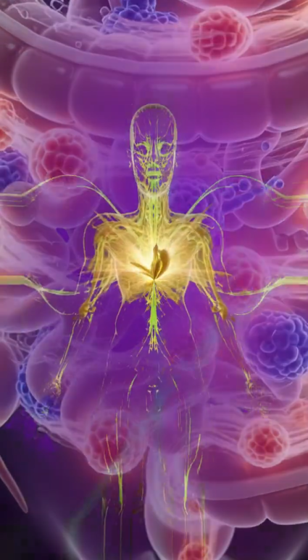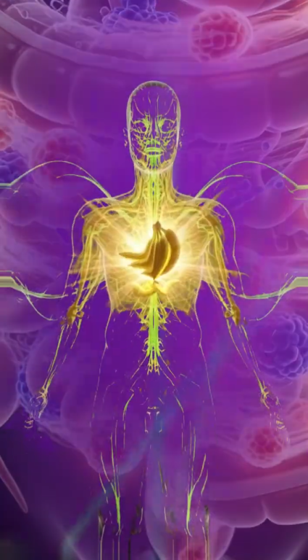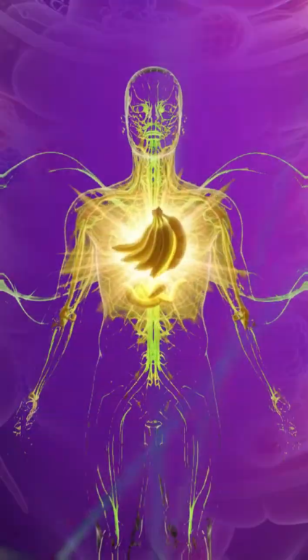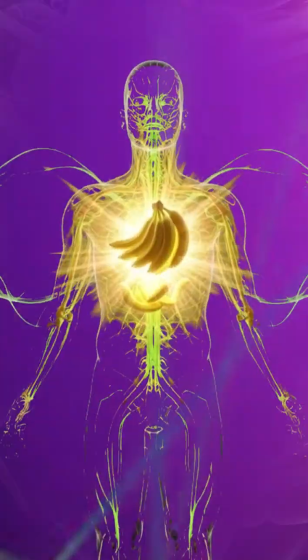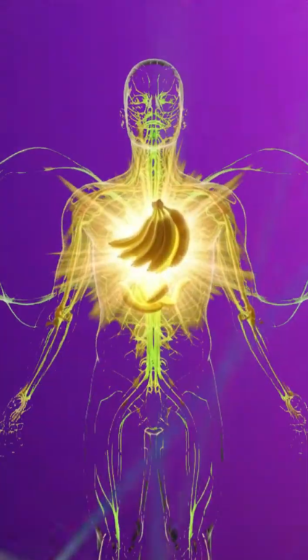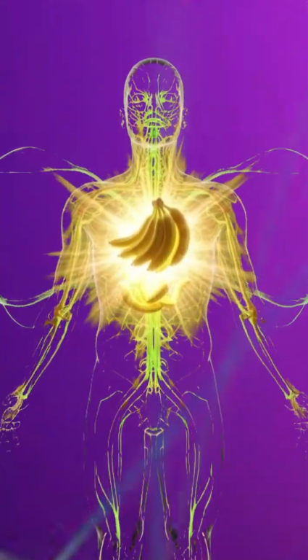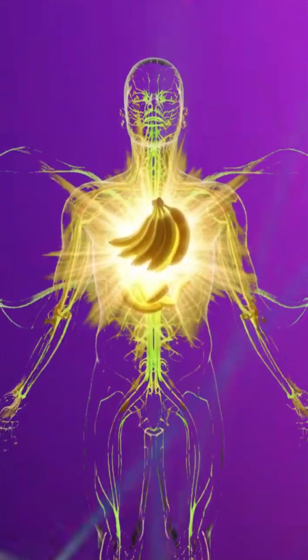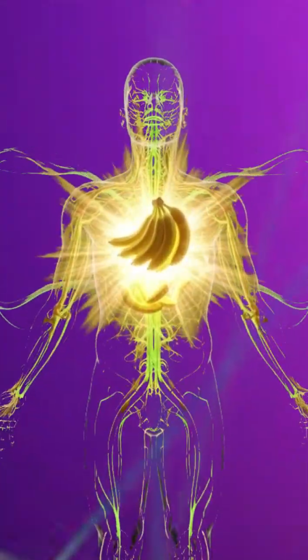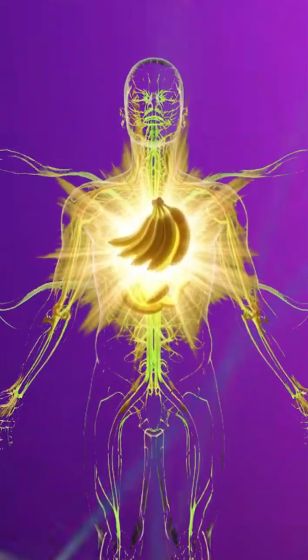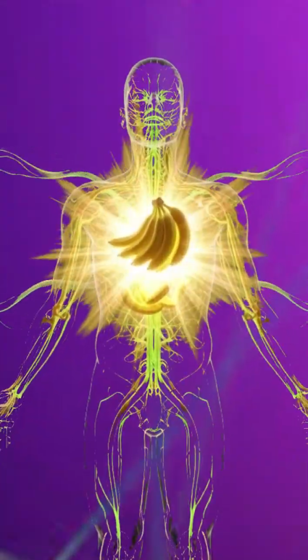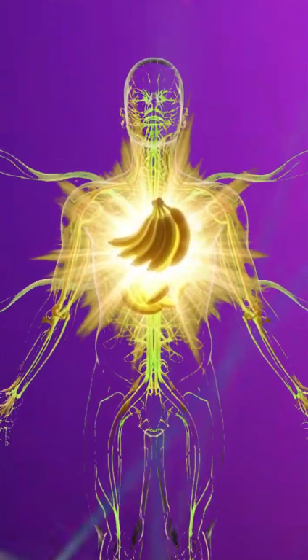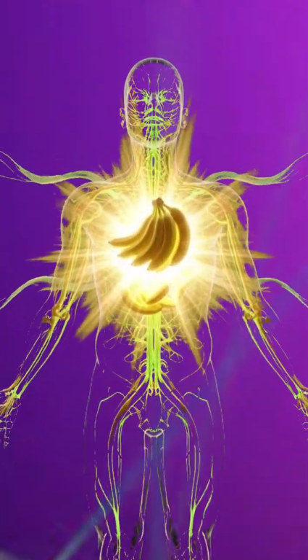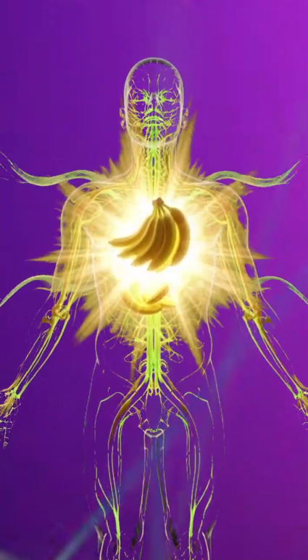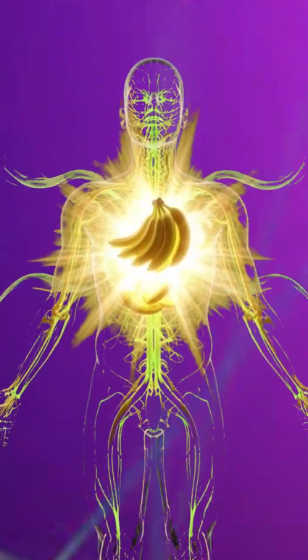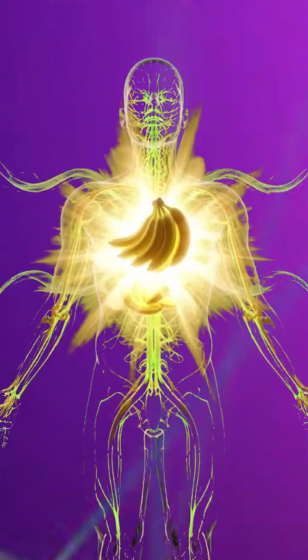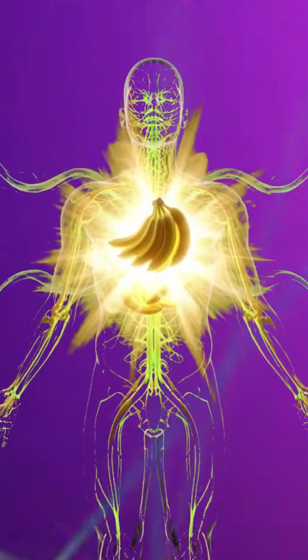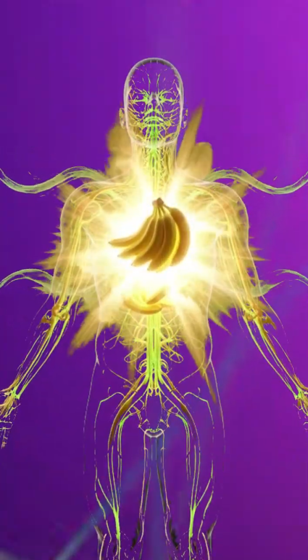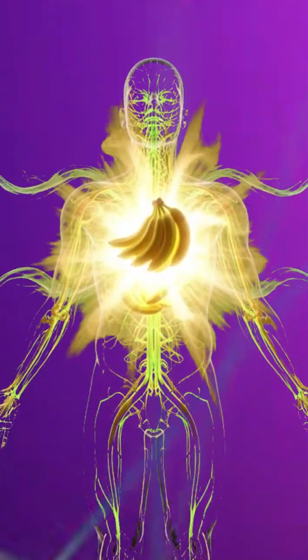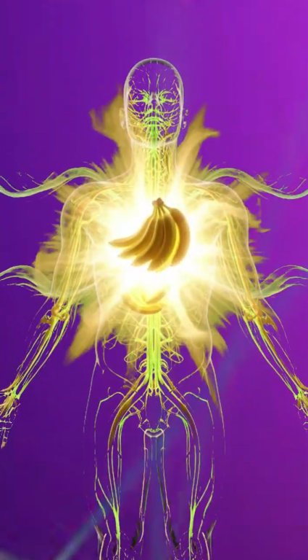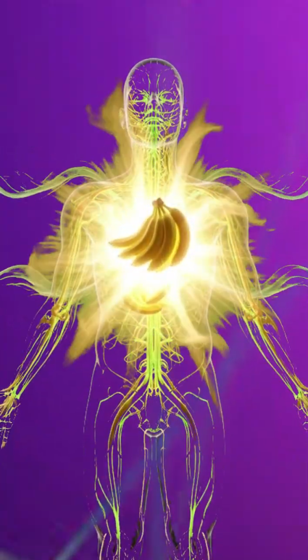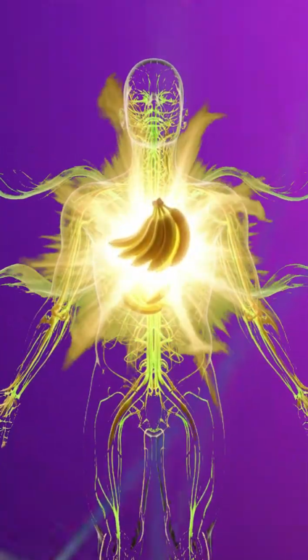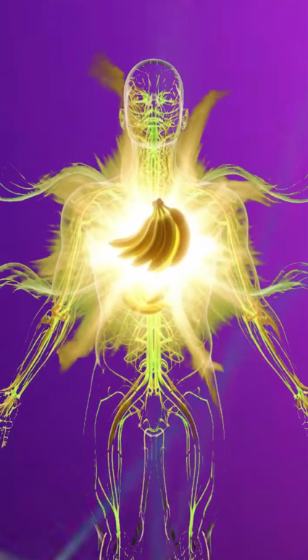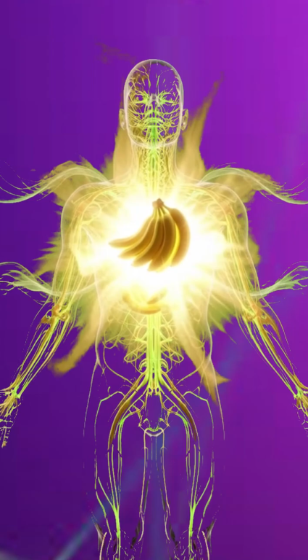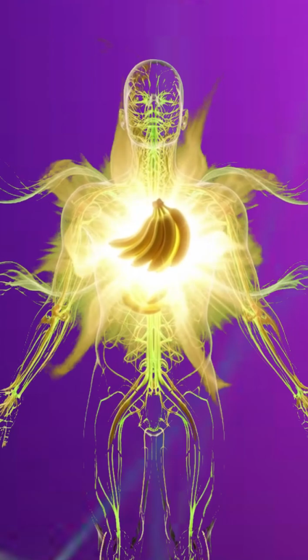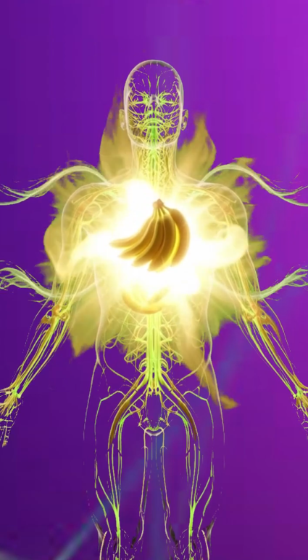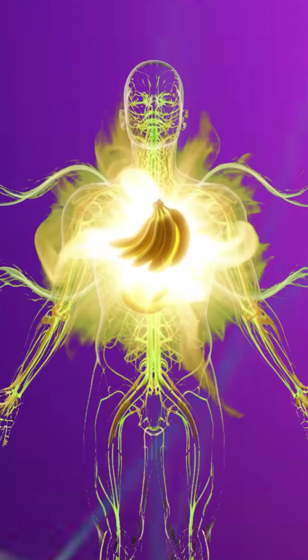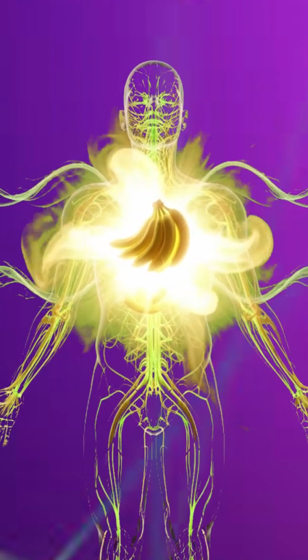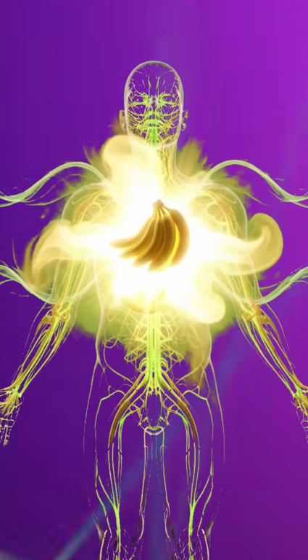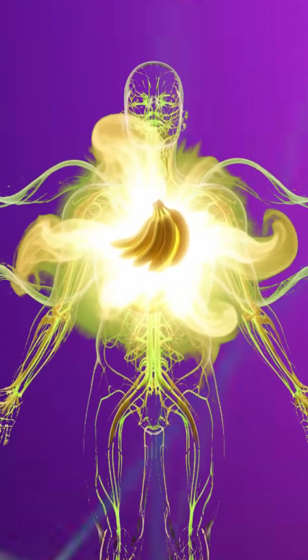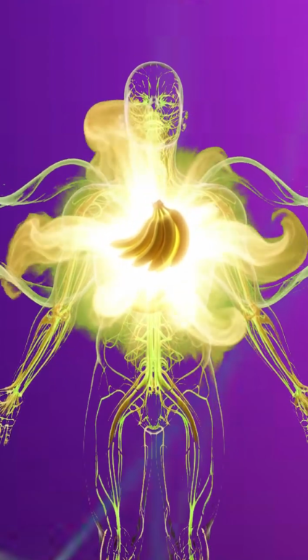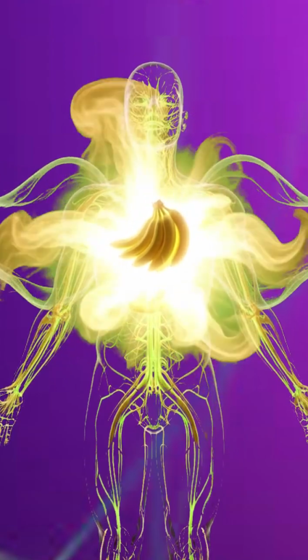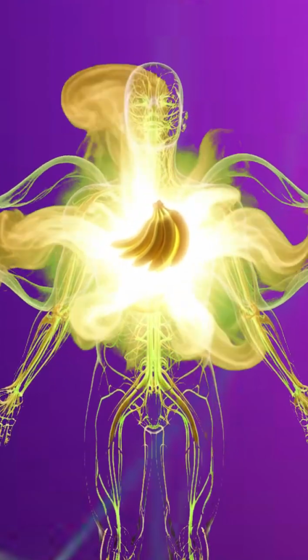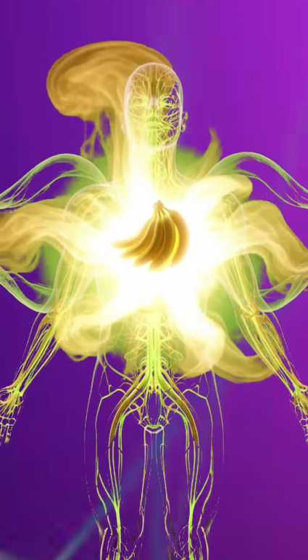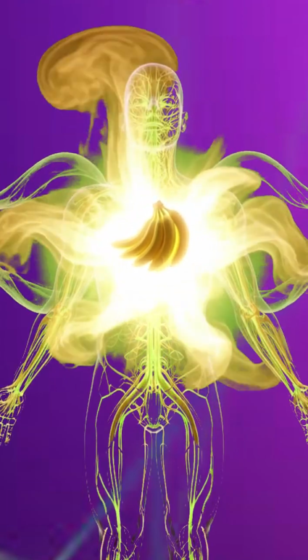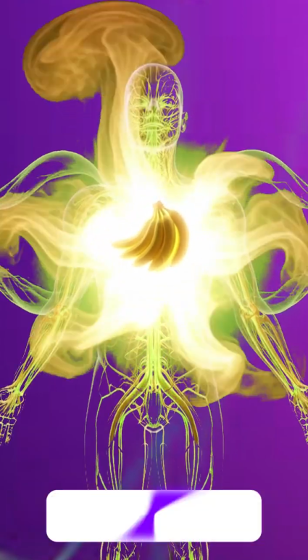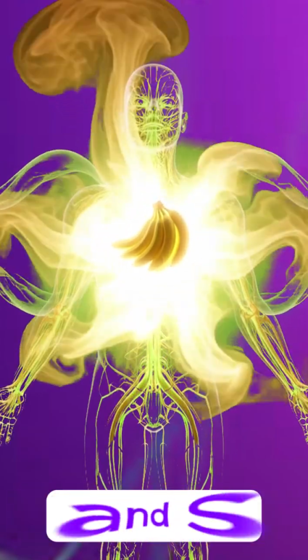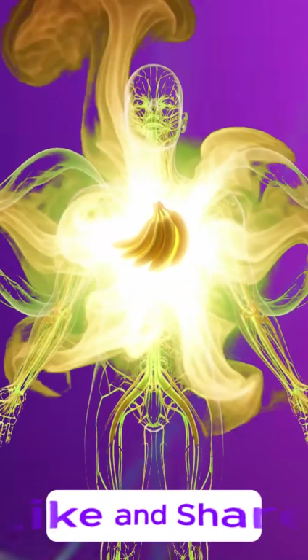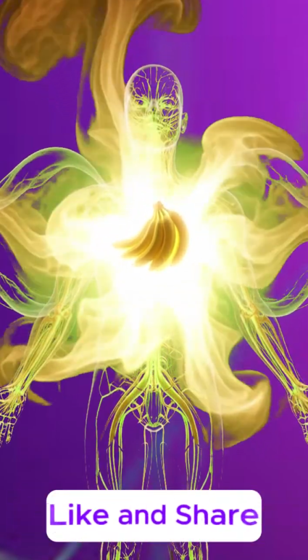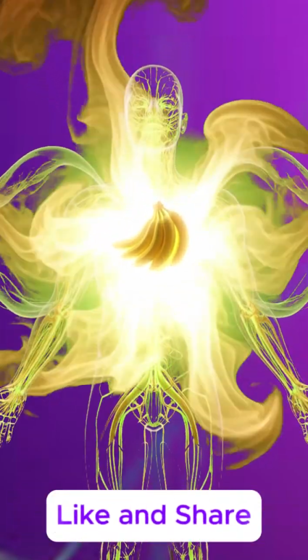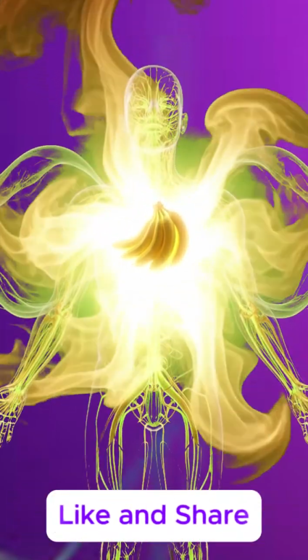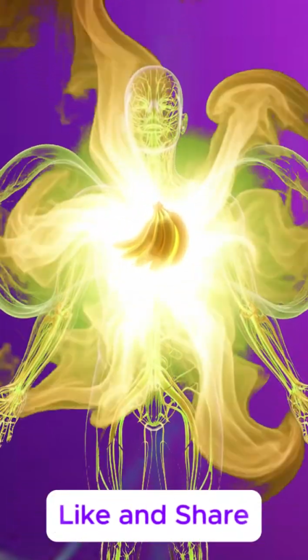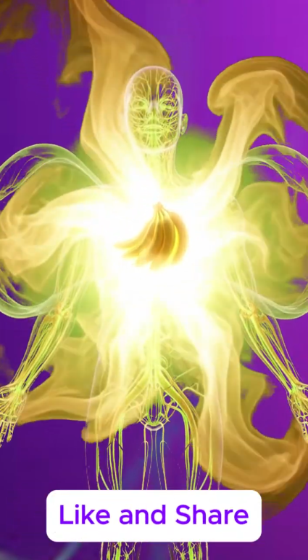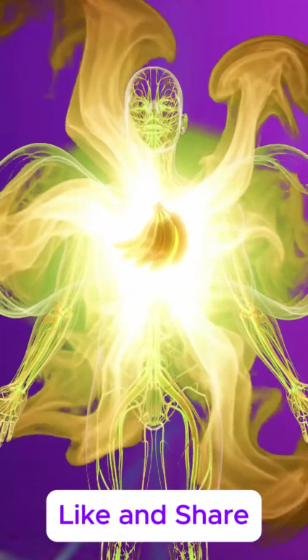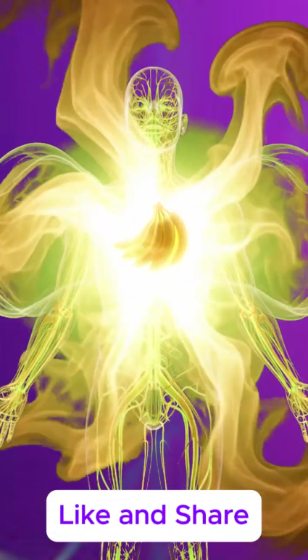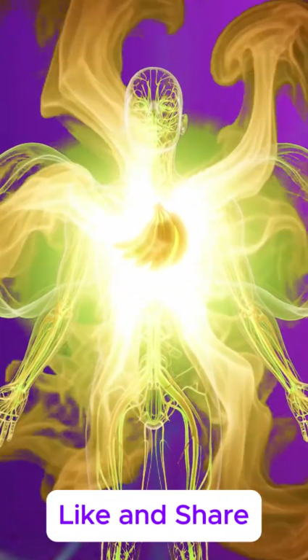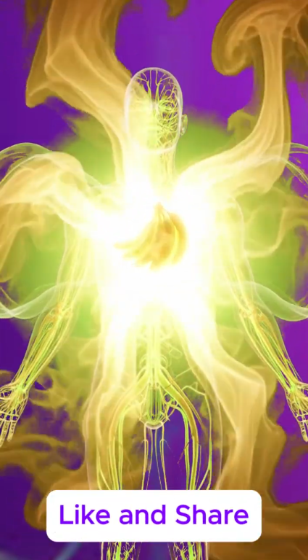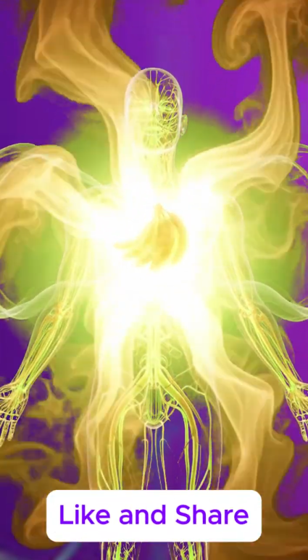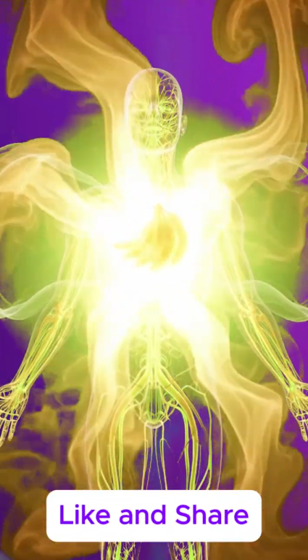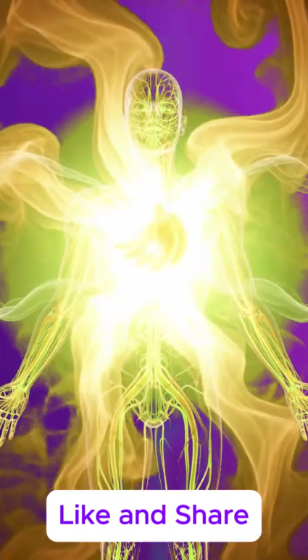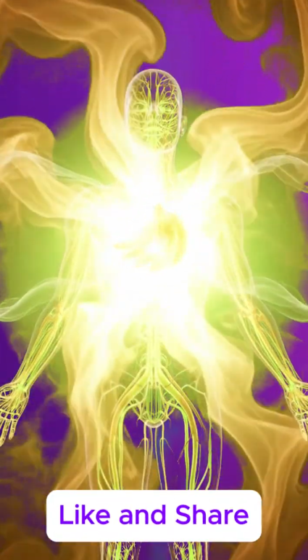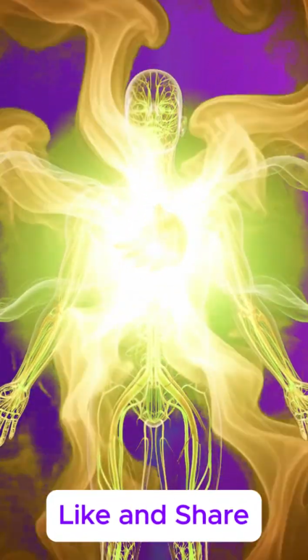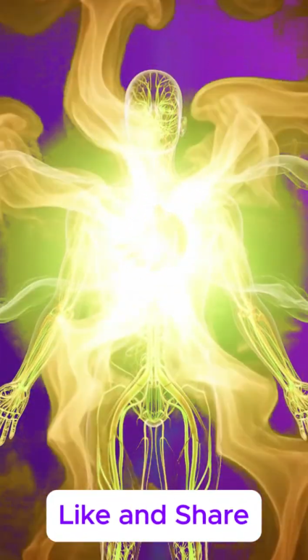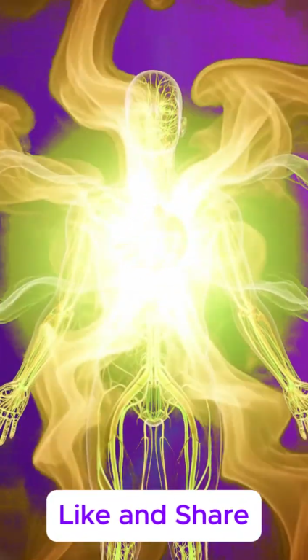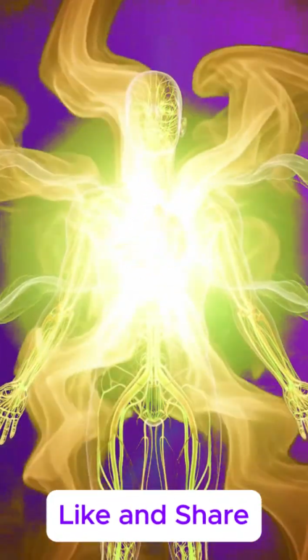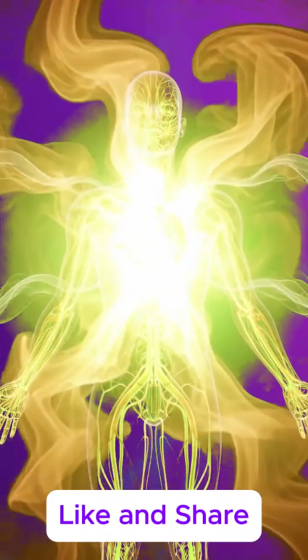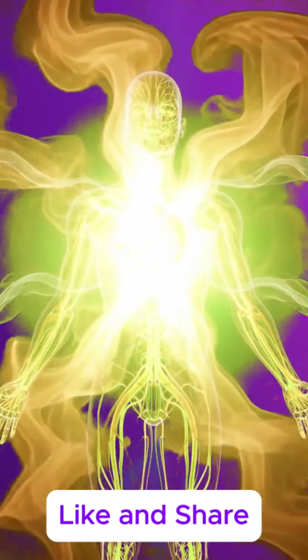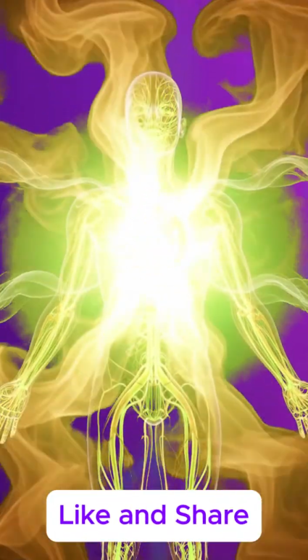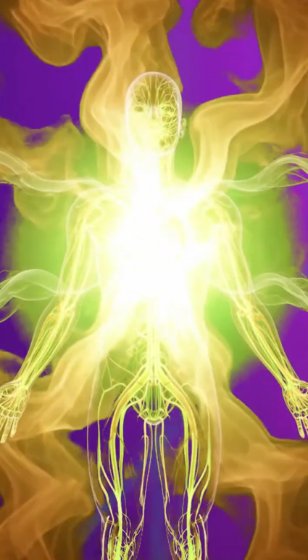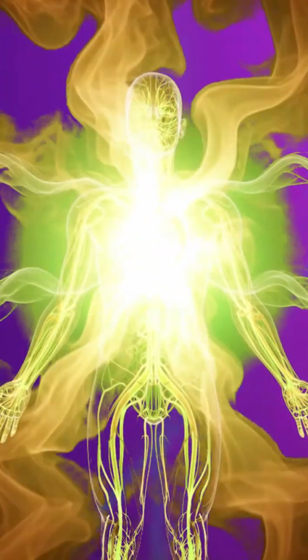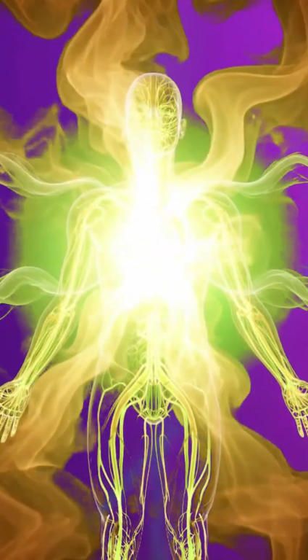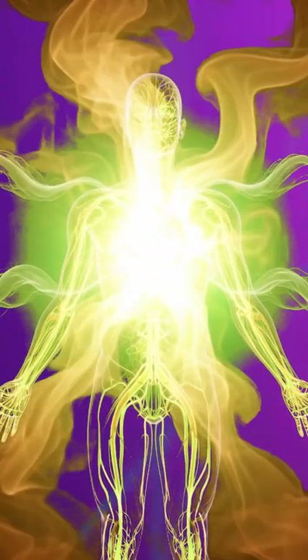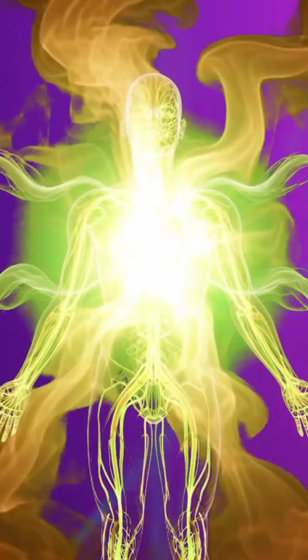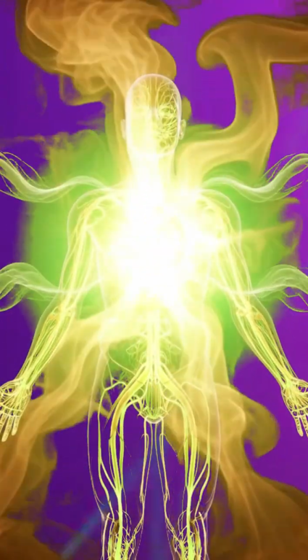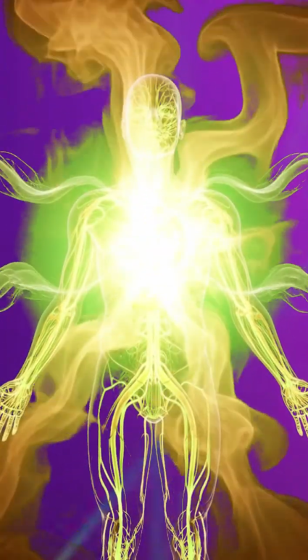Finally, the nutrients circulate to all organs, boosting overall health, energy, recovery, digestion, and cellular function.